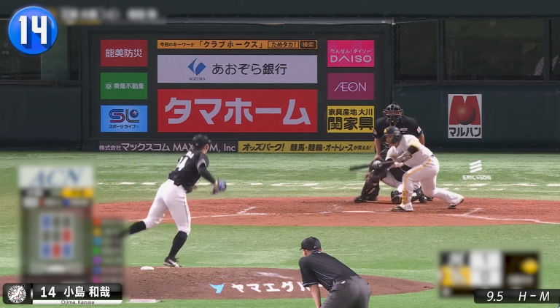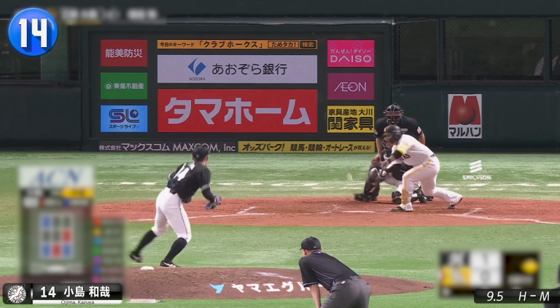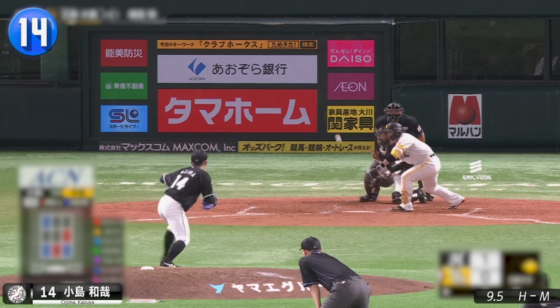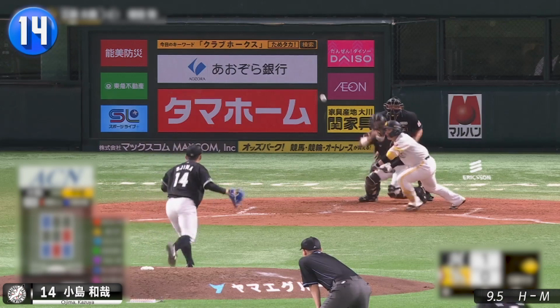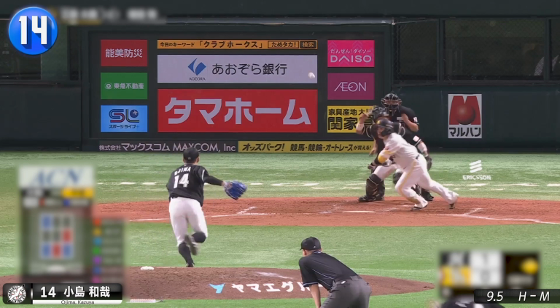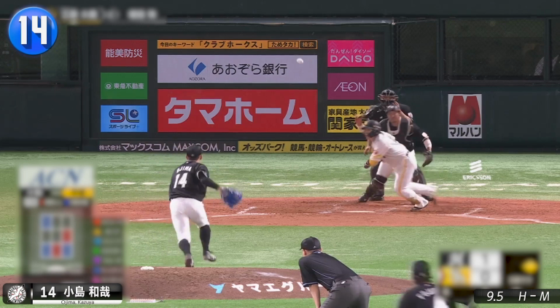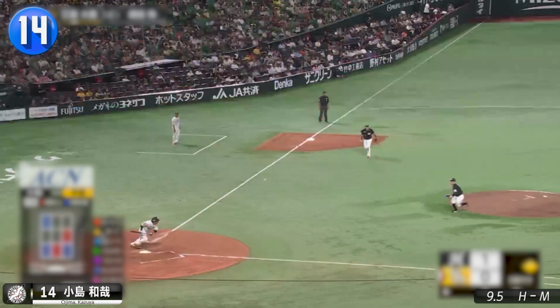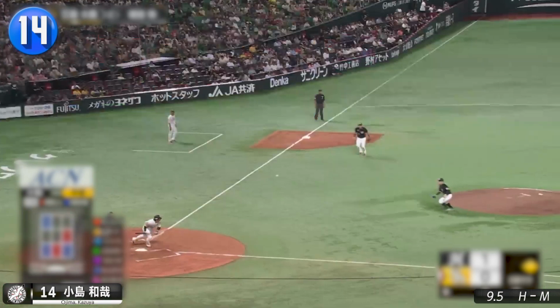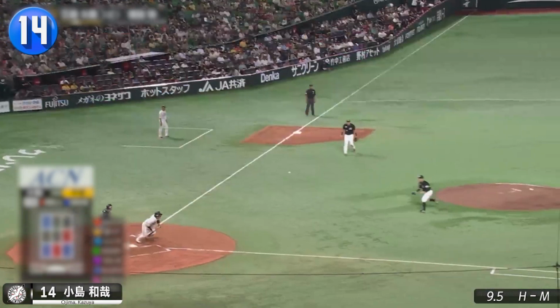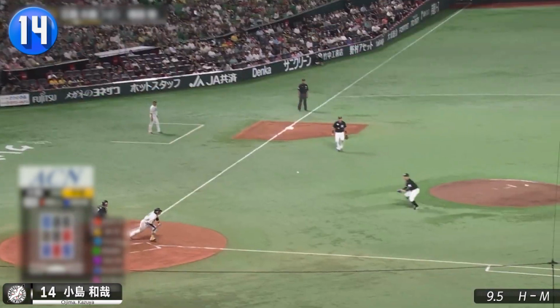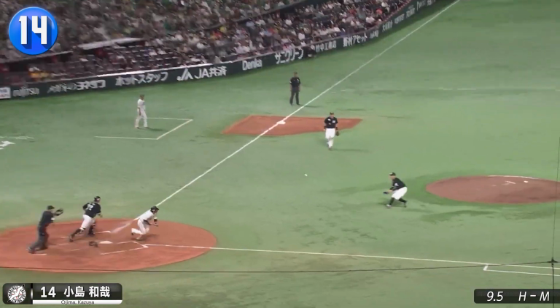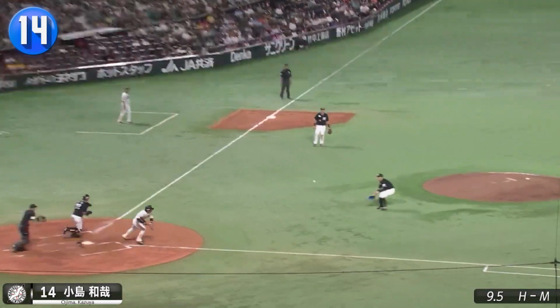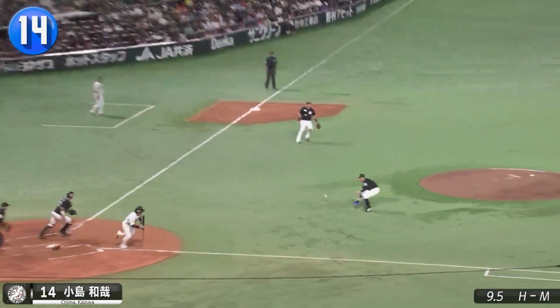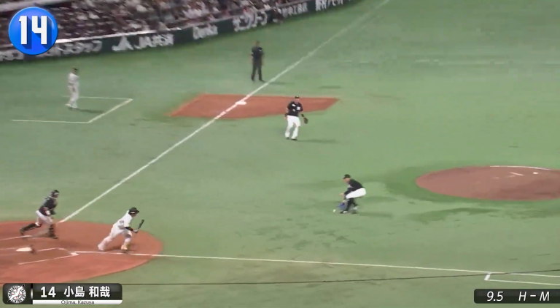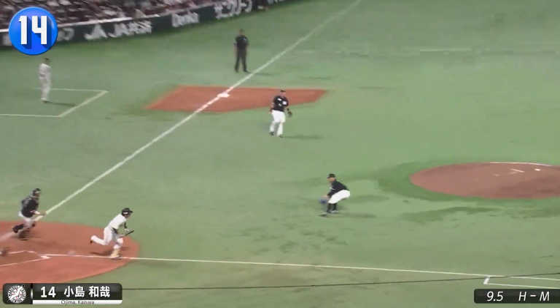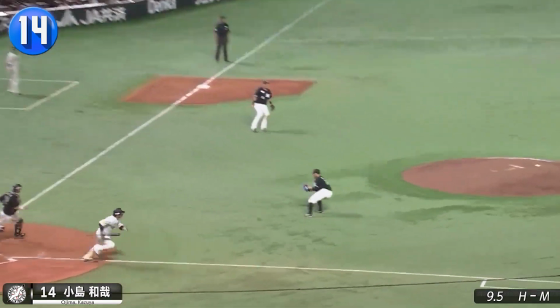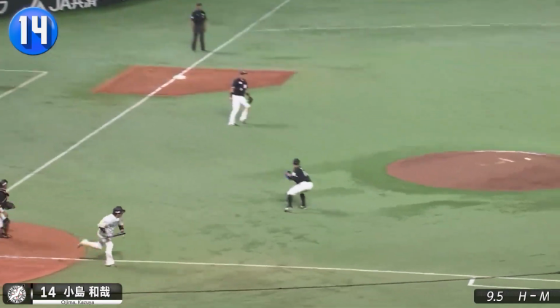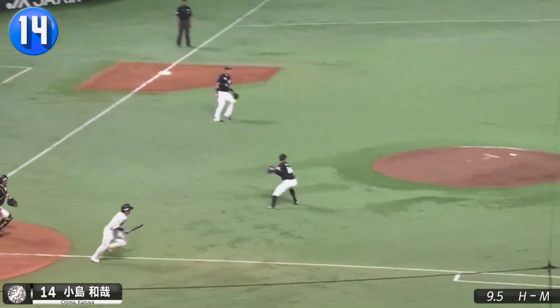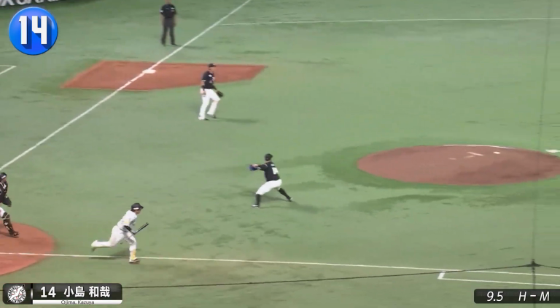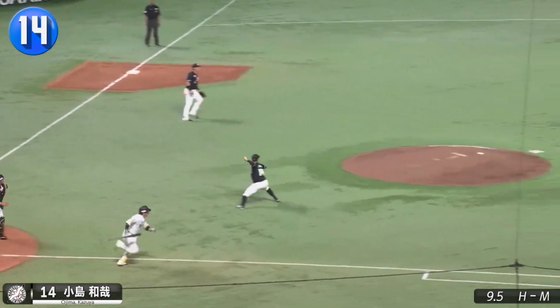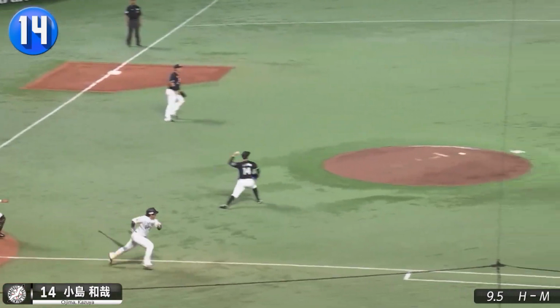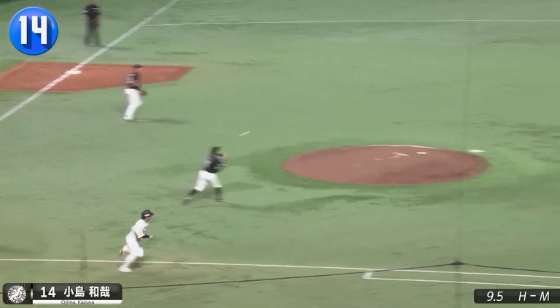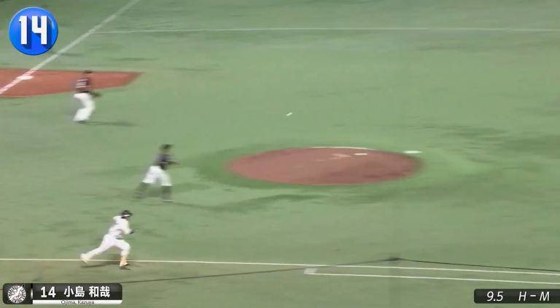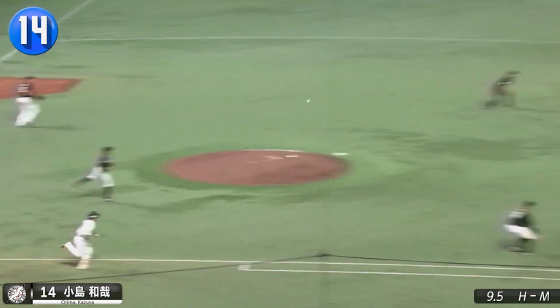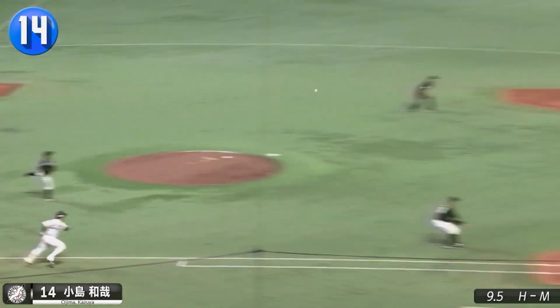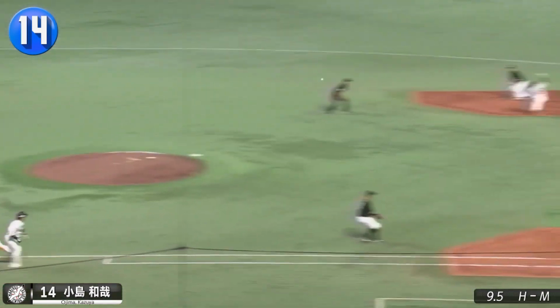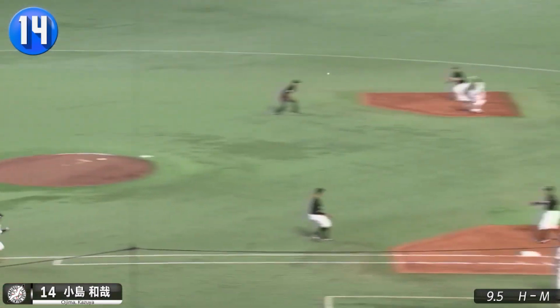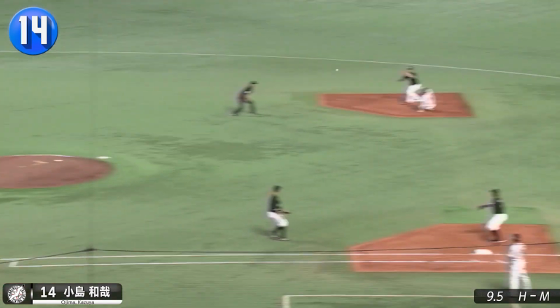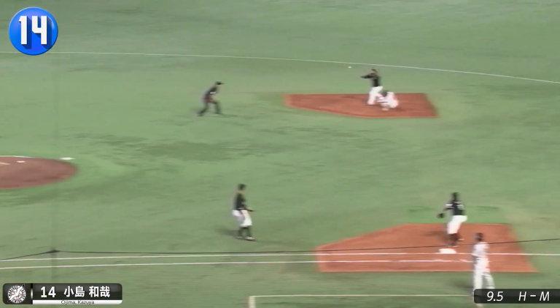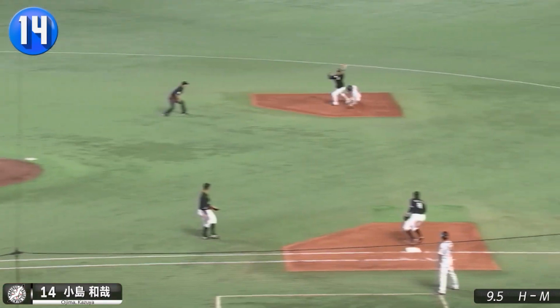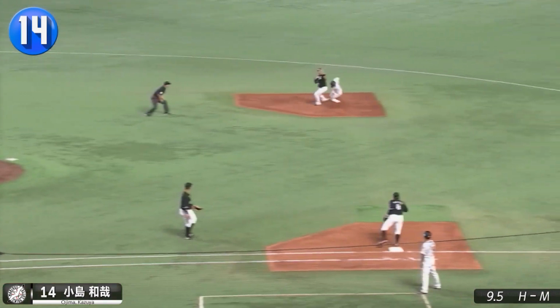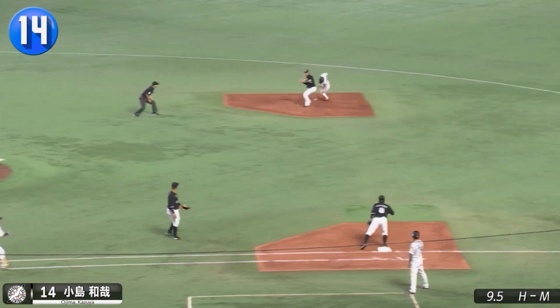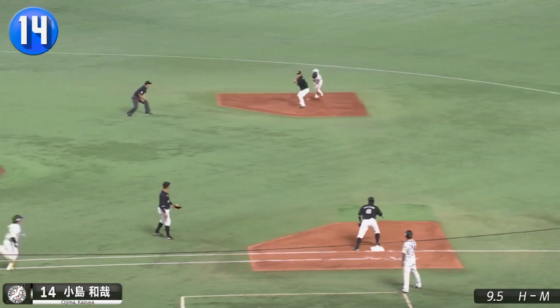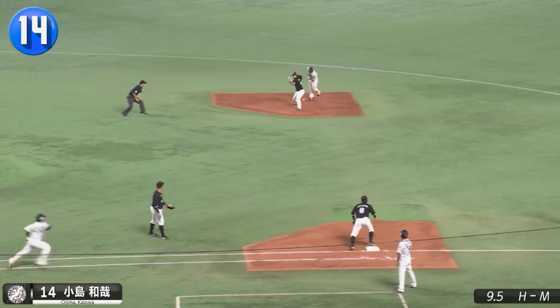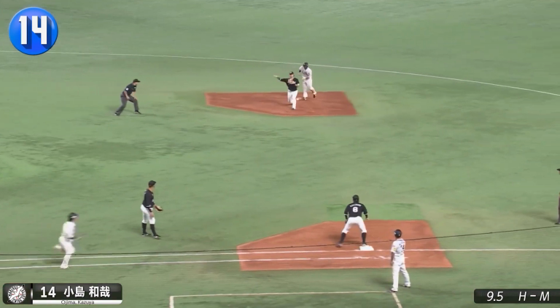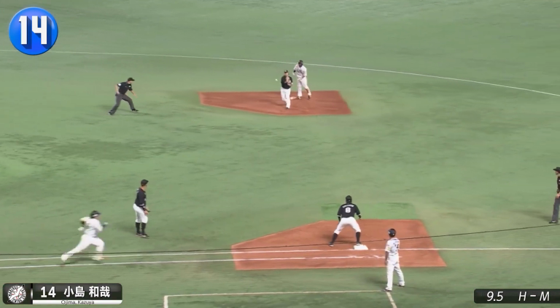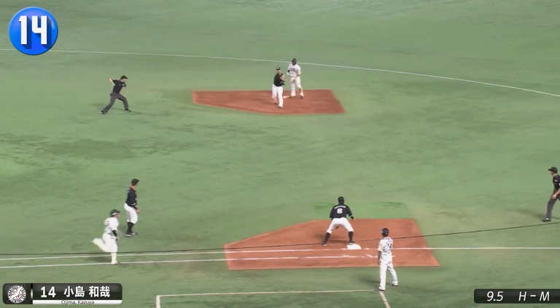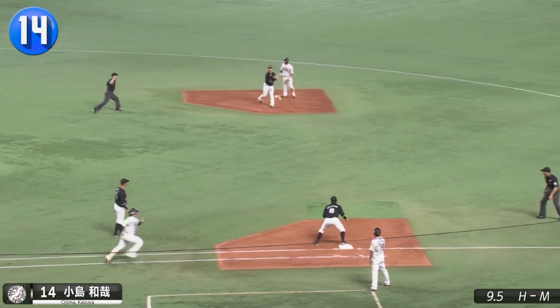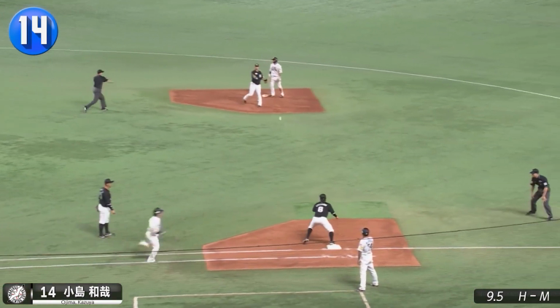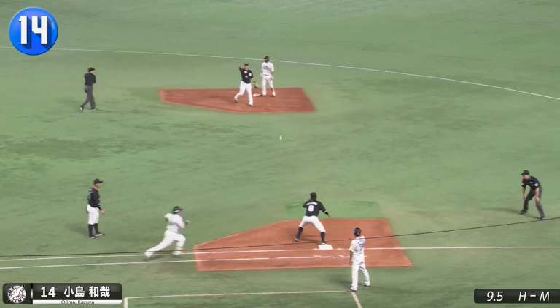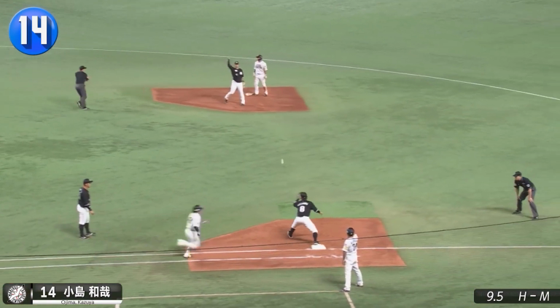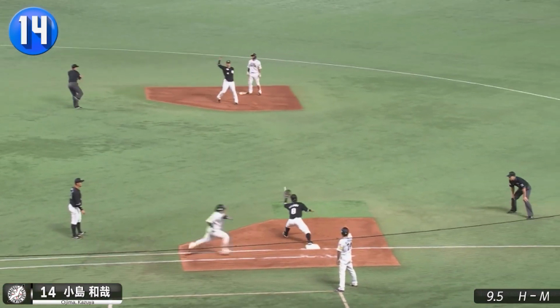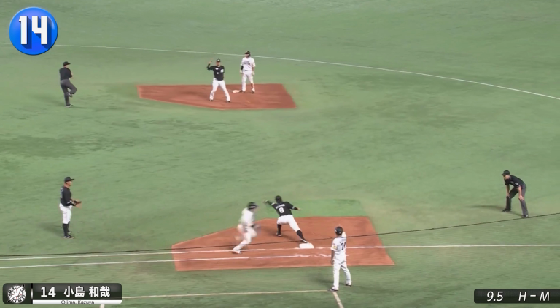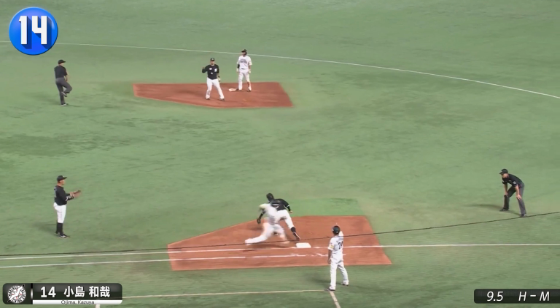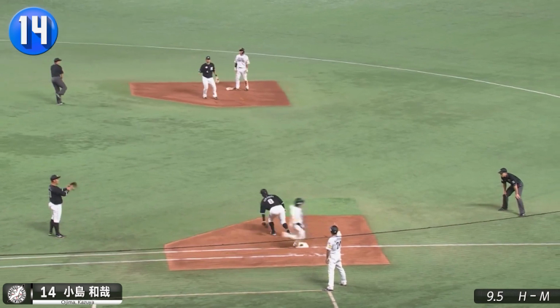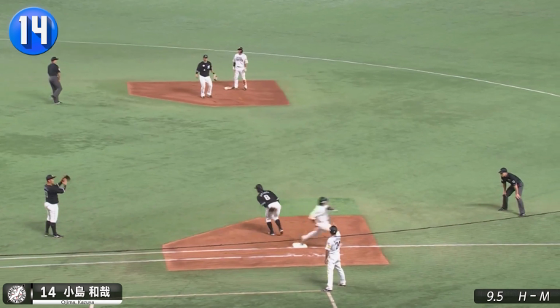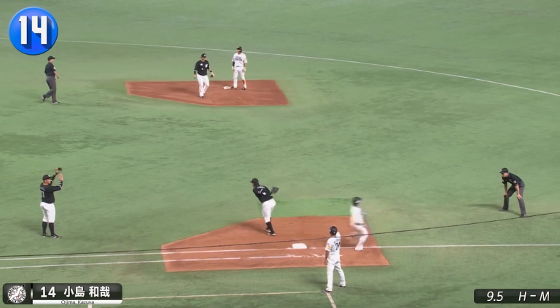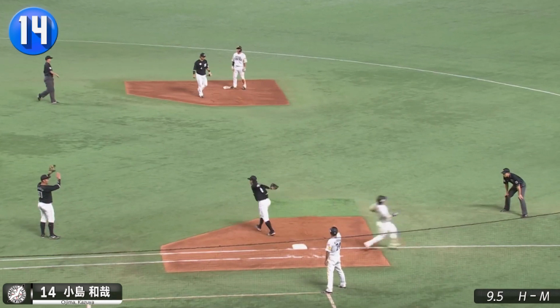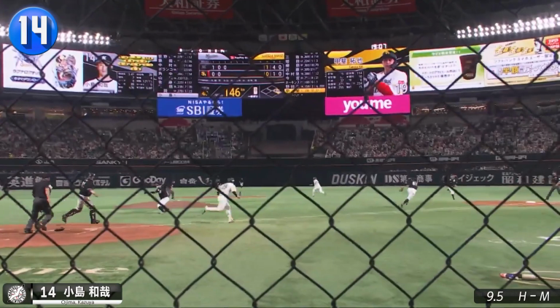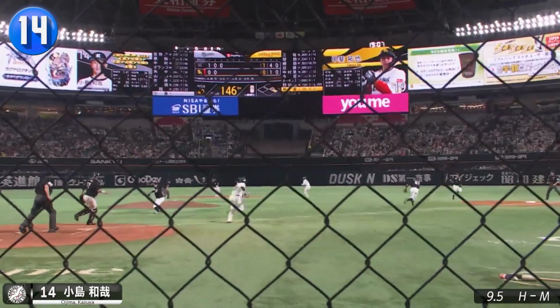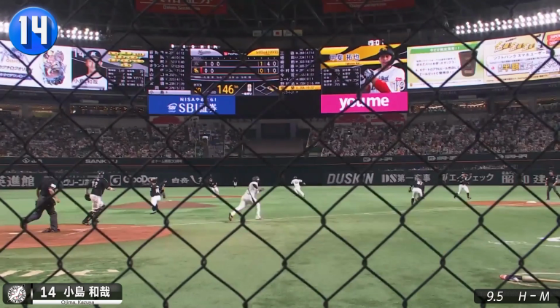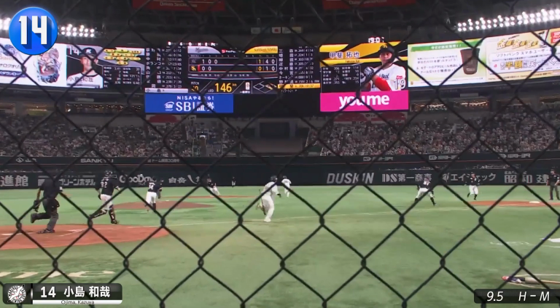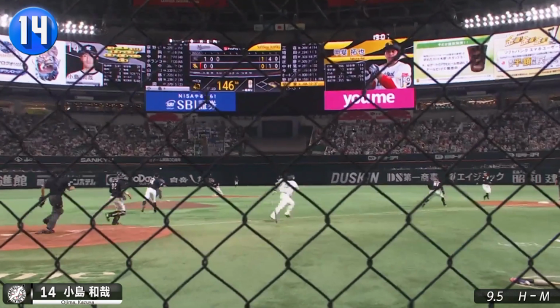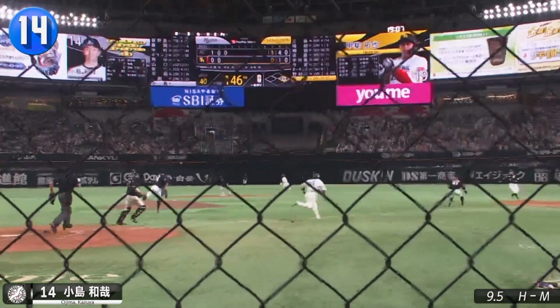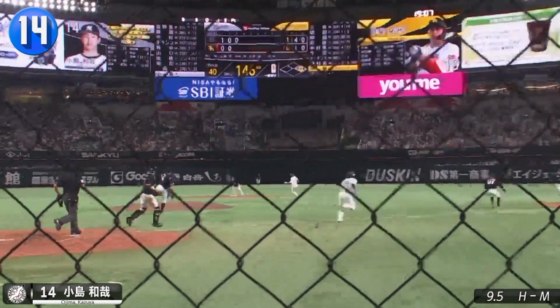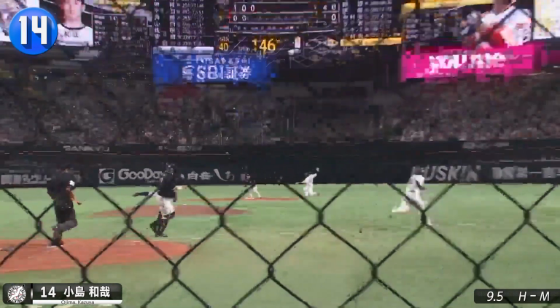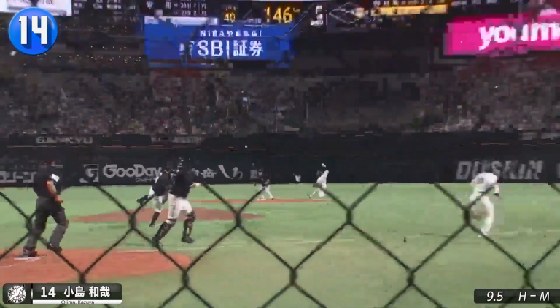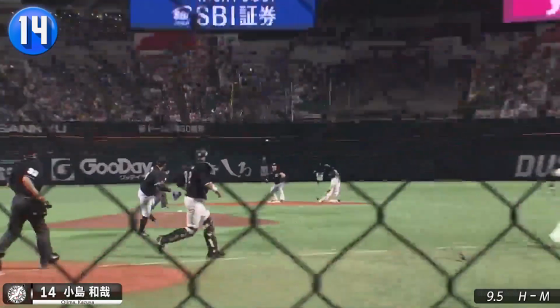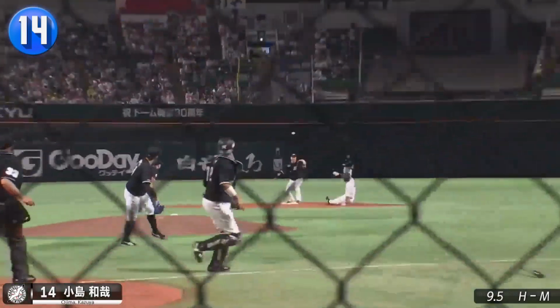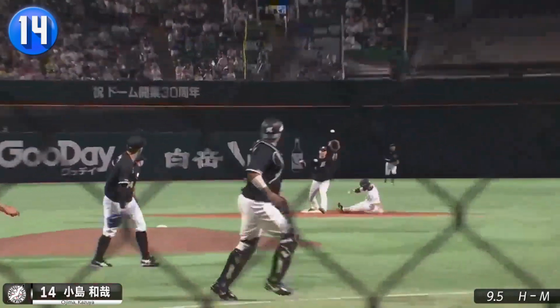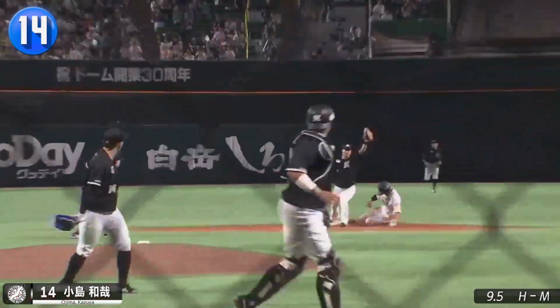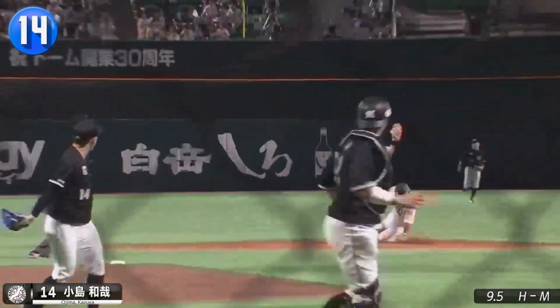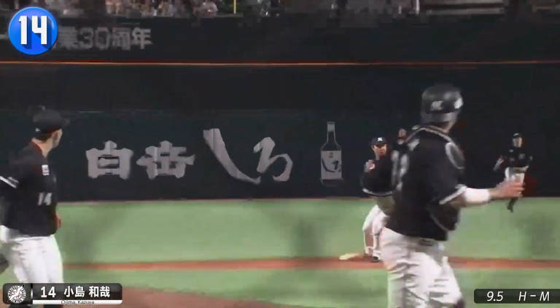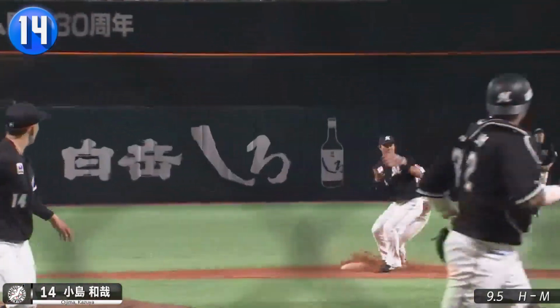Looks like Takuya Kai bunted too hard. Marine starter Kazuya Oijima barely gets the 1-6-4 double play.